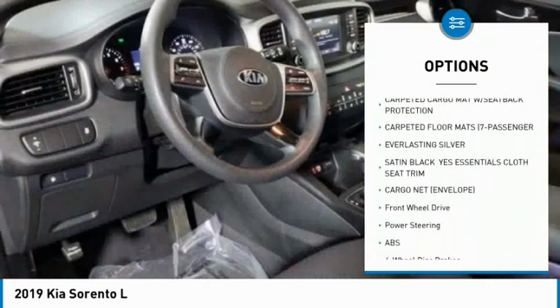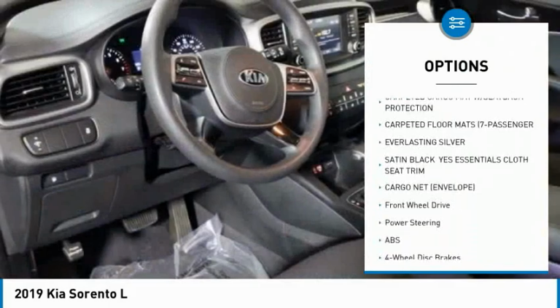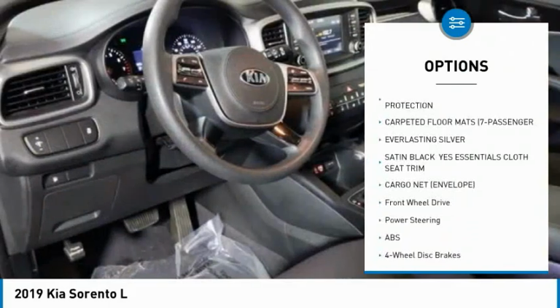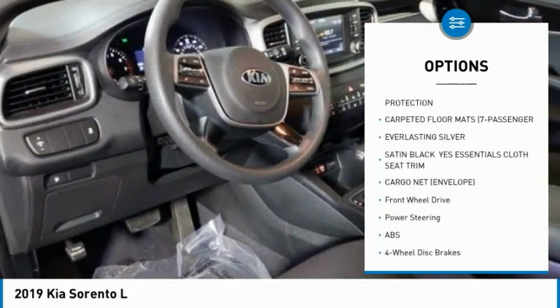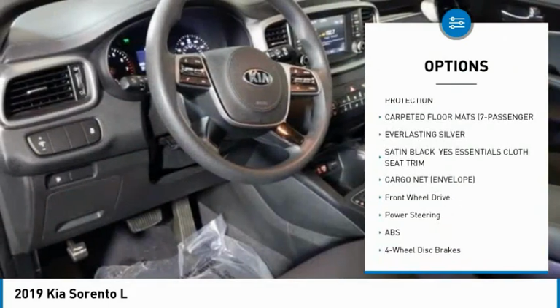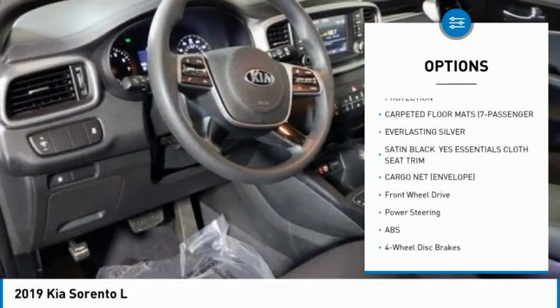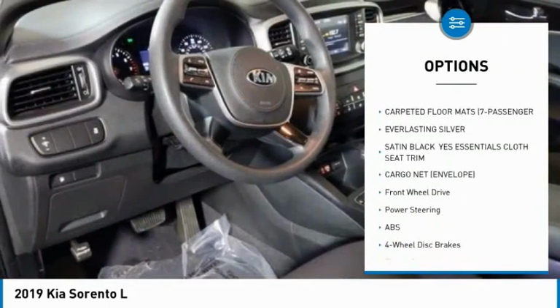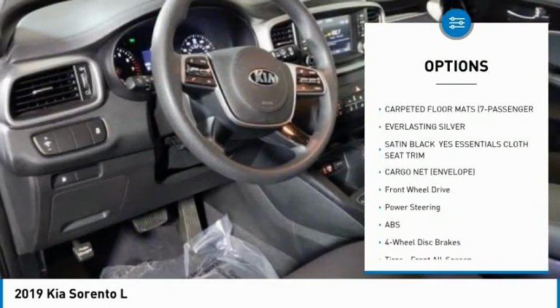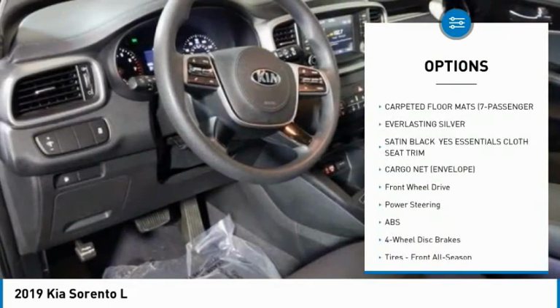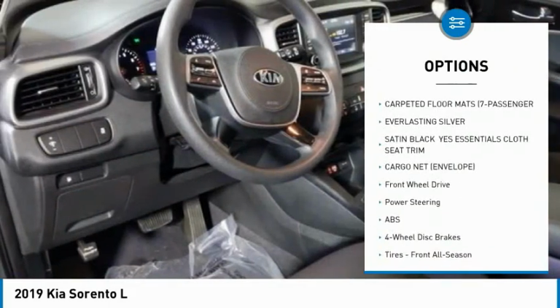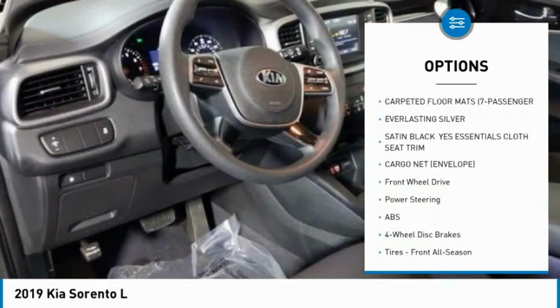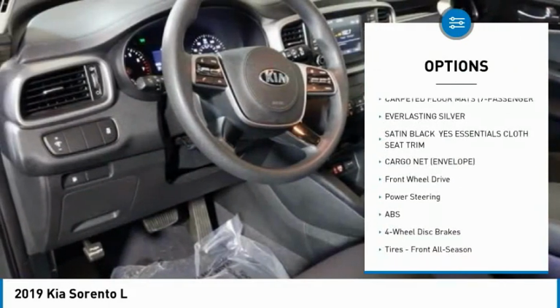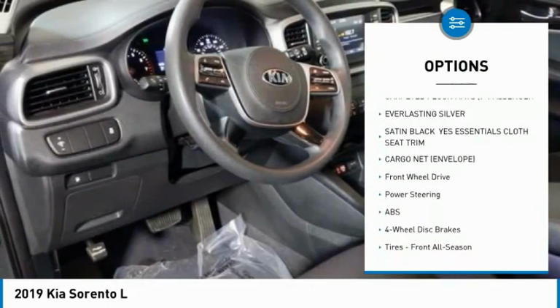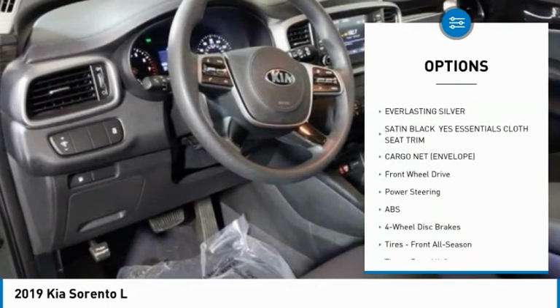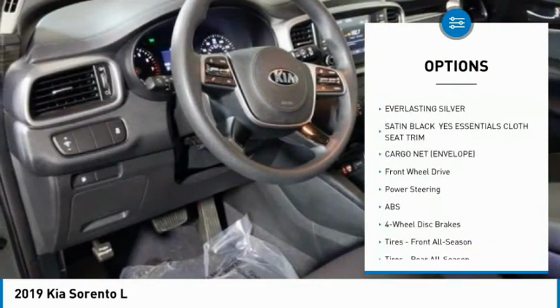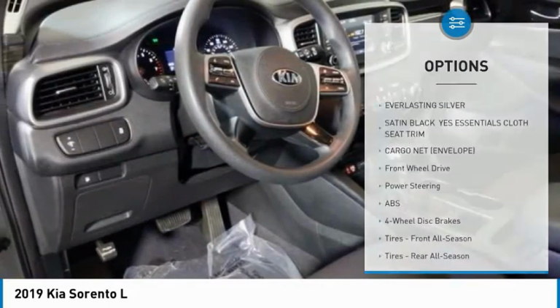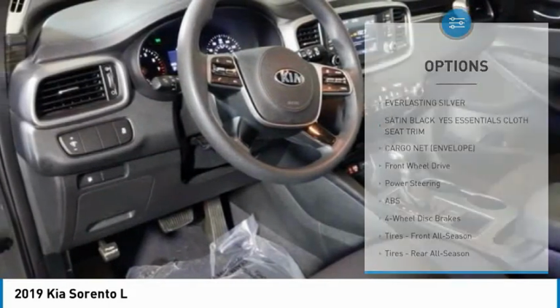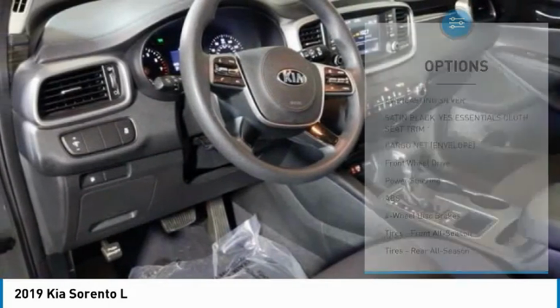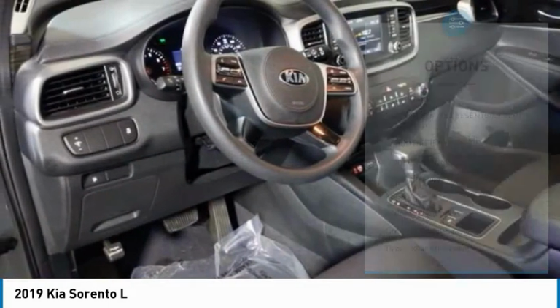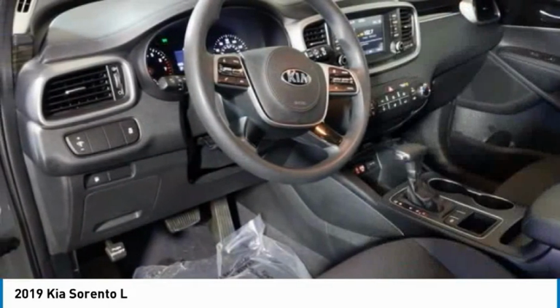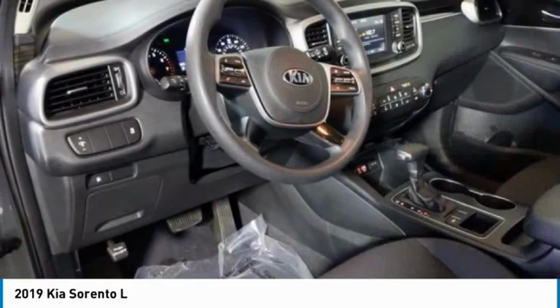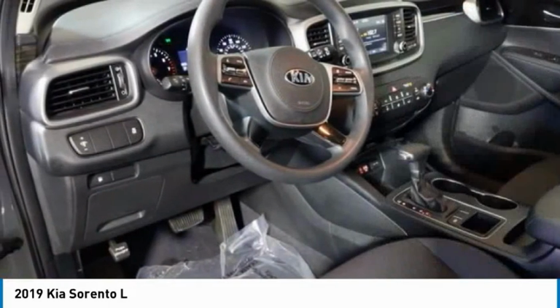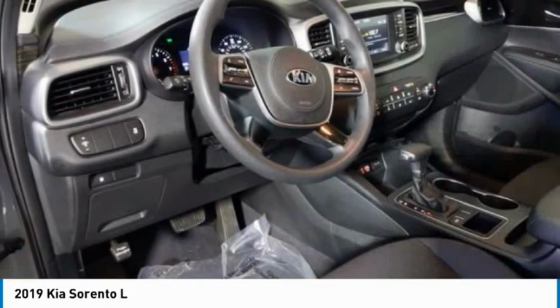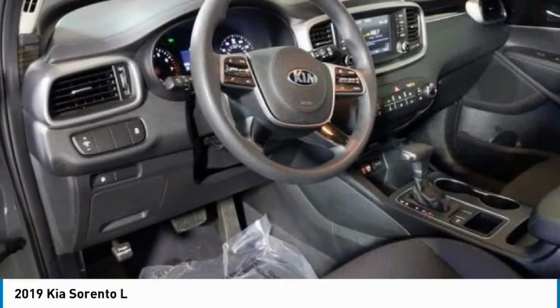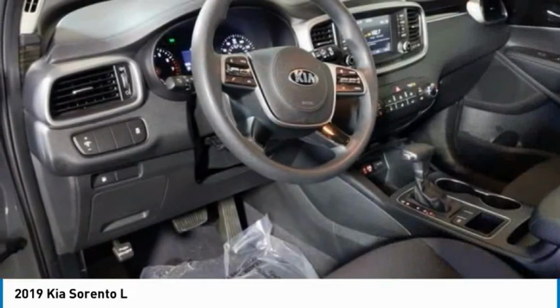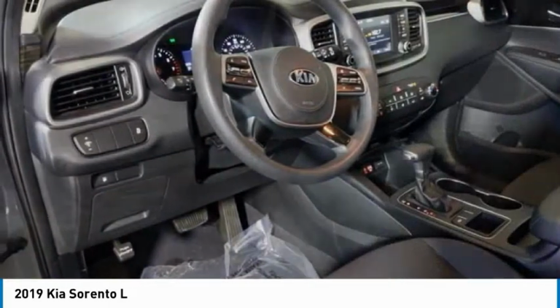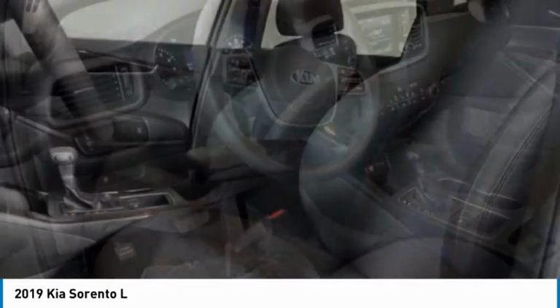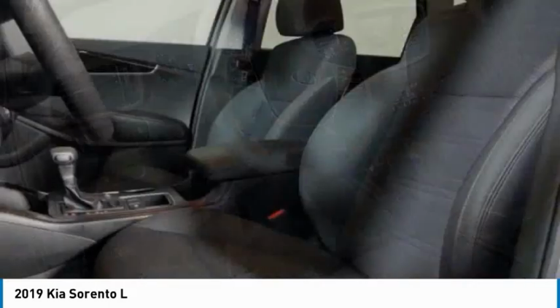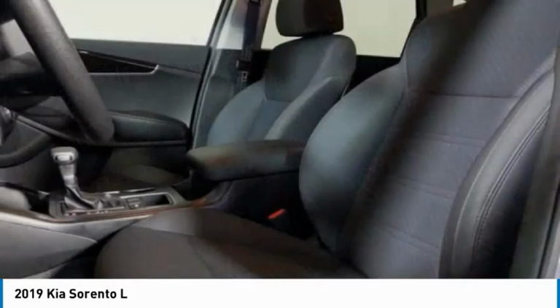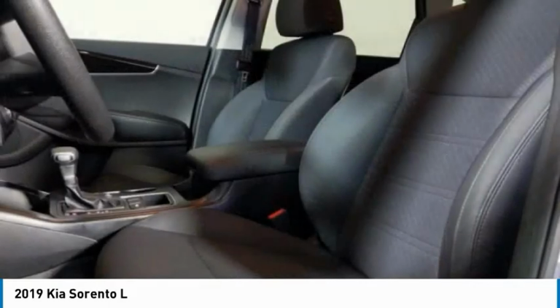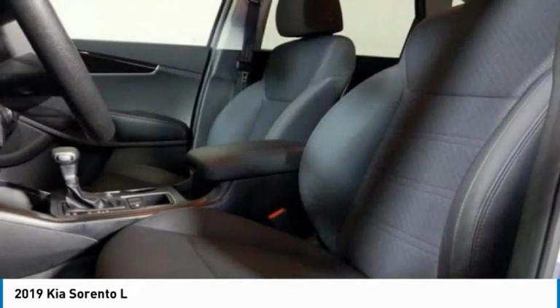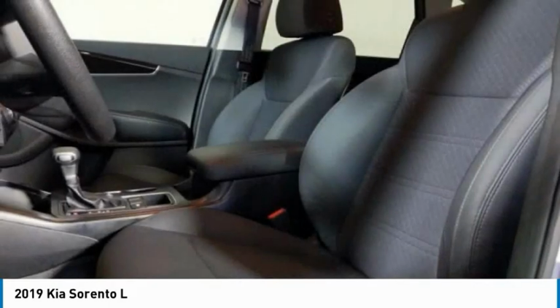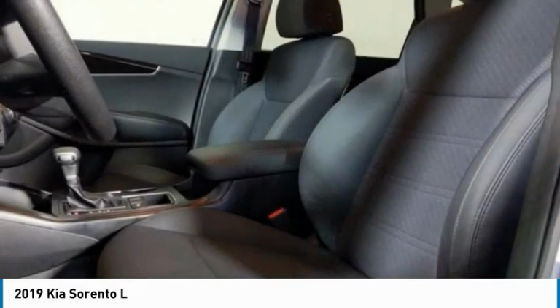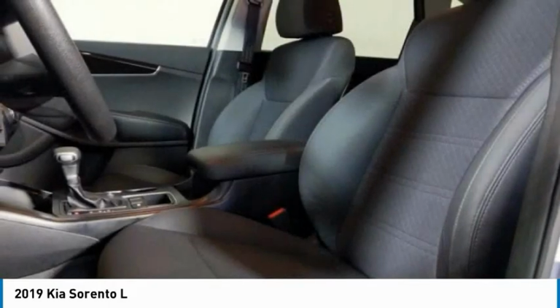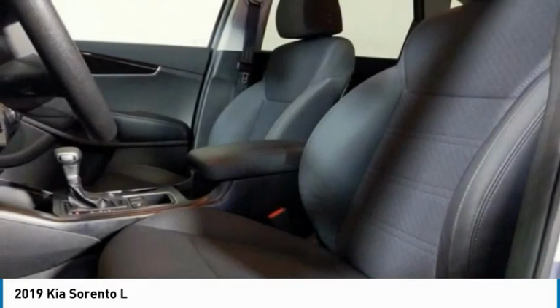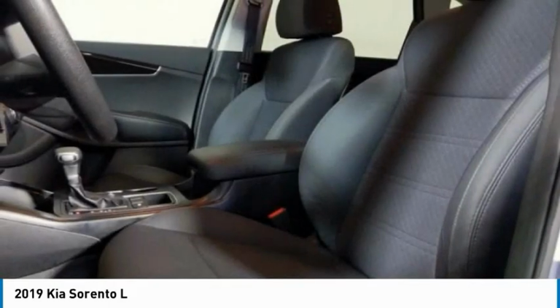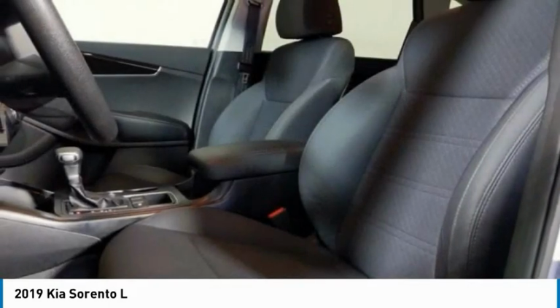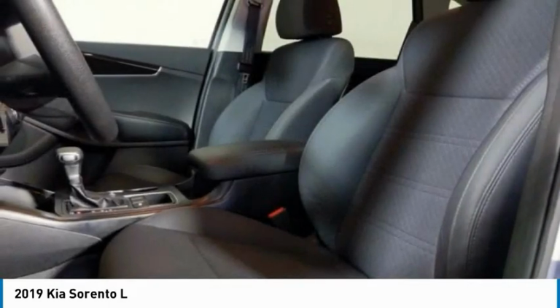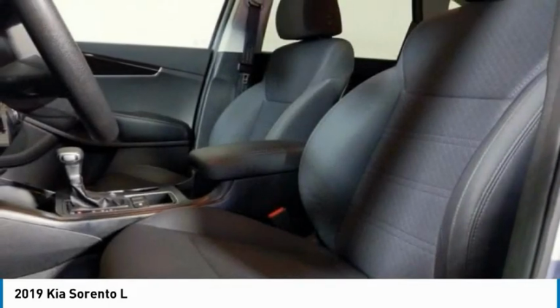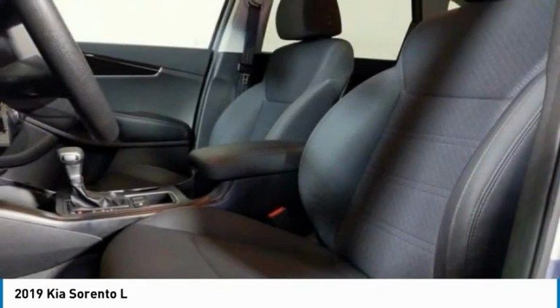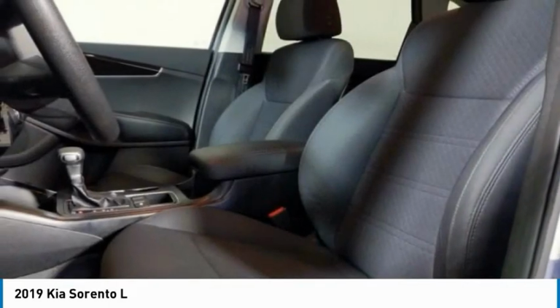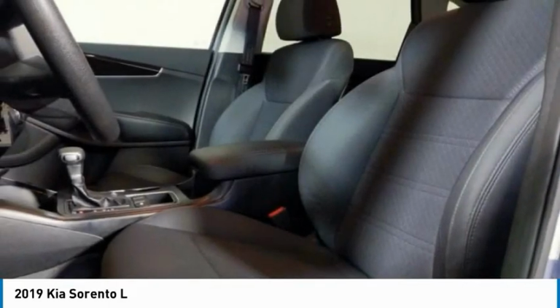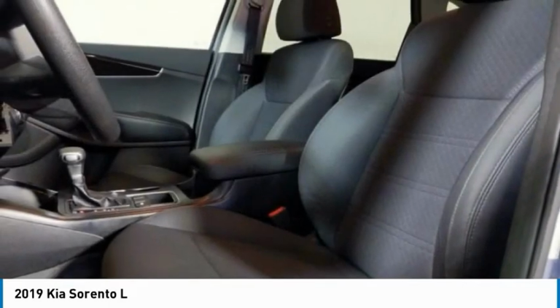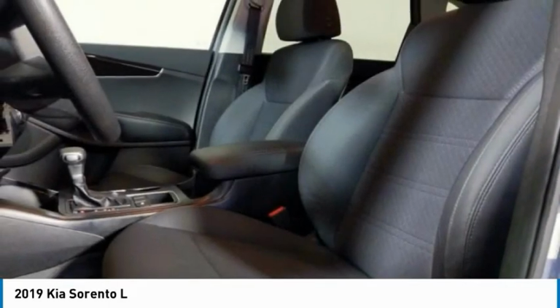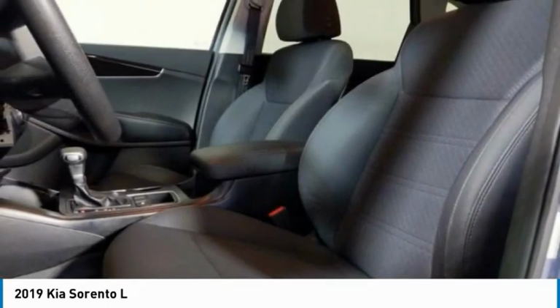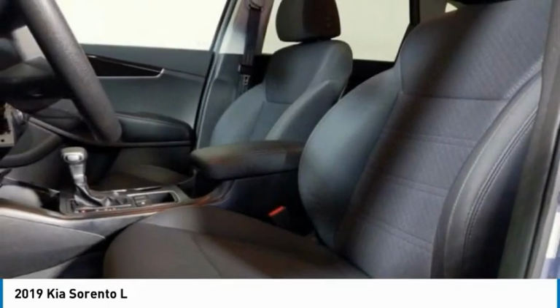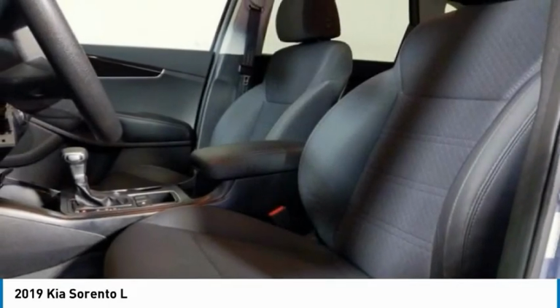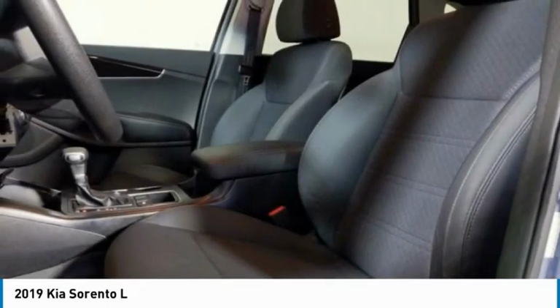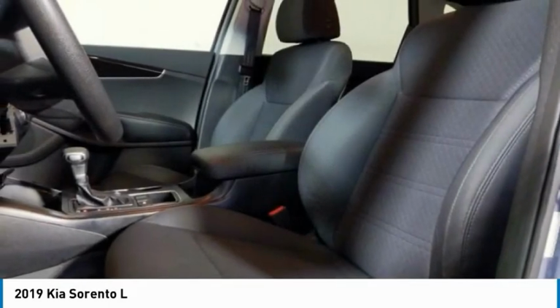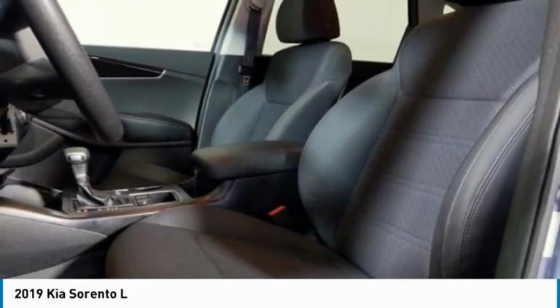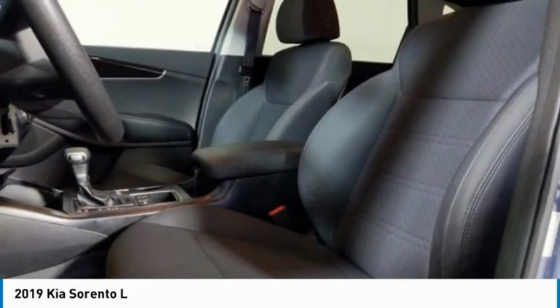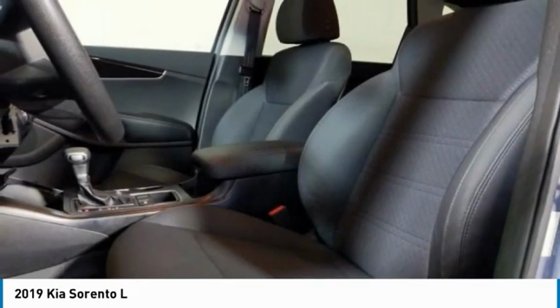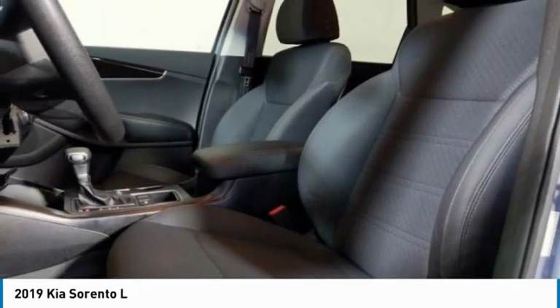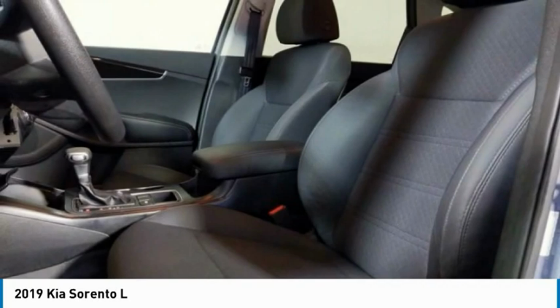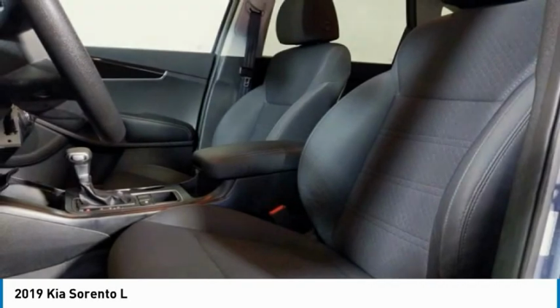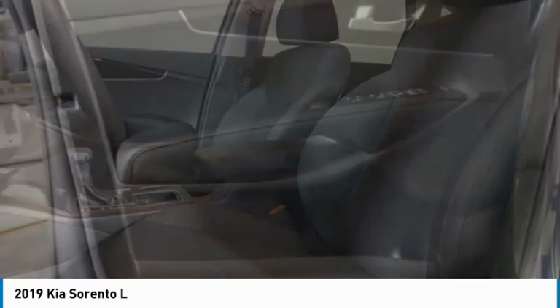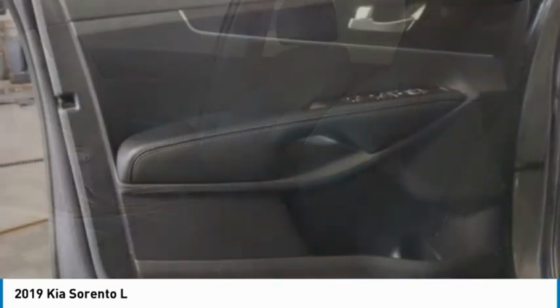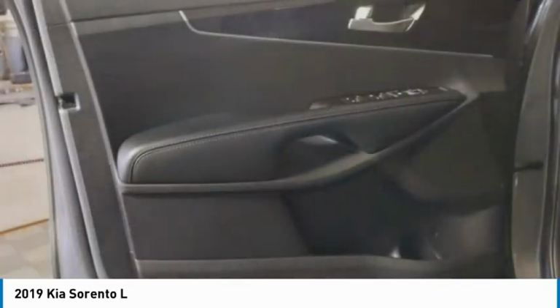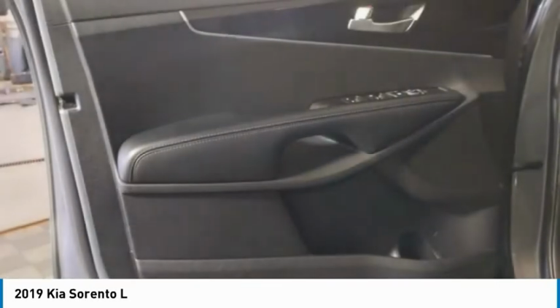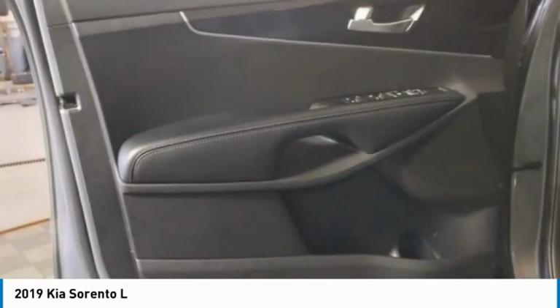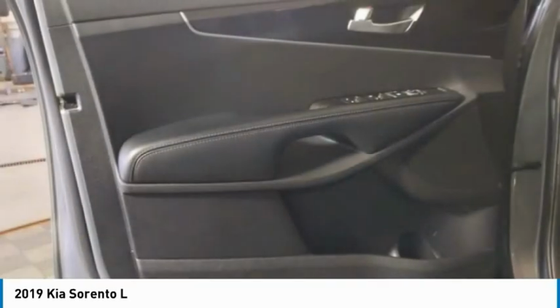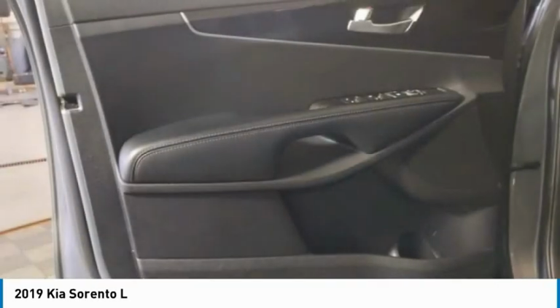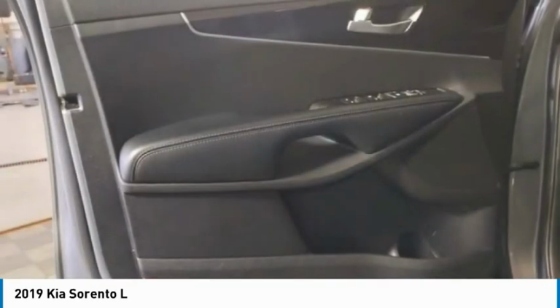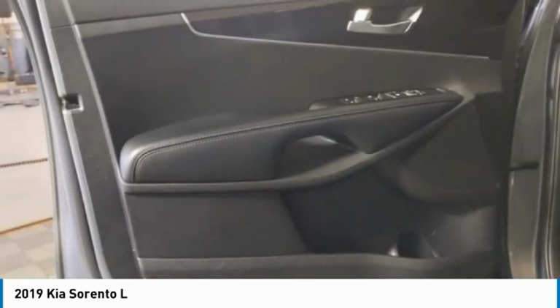Stability control, engine immobilizer, tires — rear all season — and driver illuminated vanity mirror.